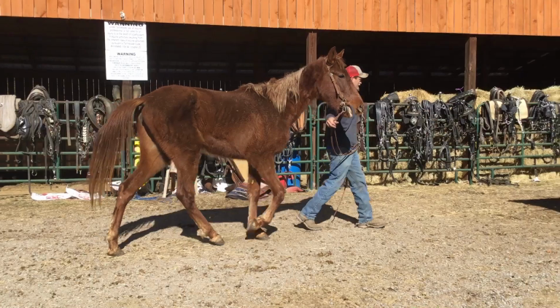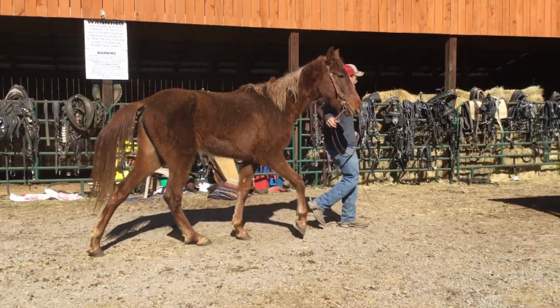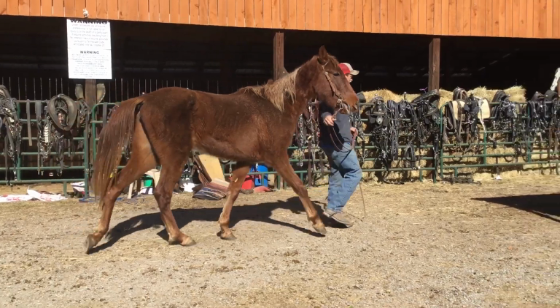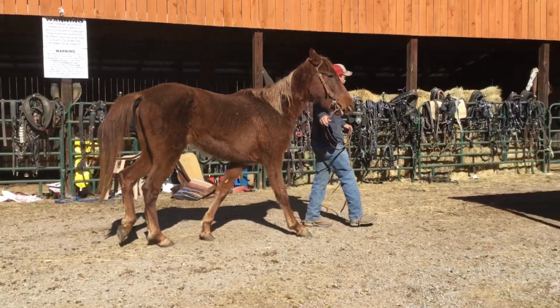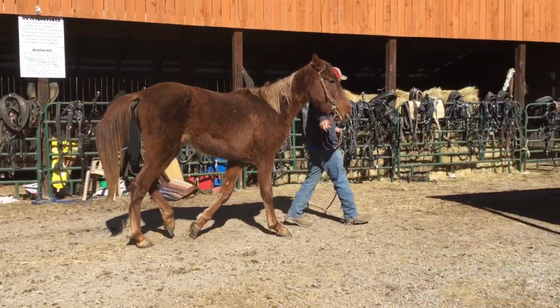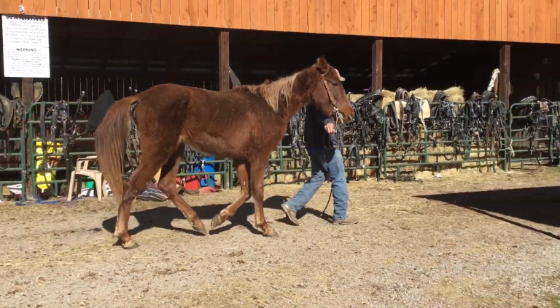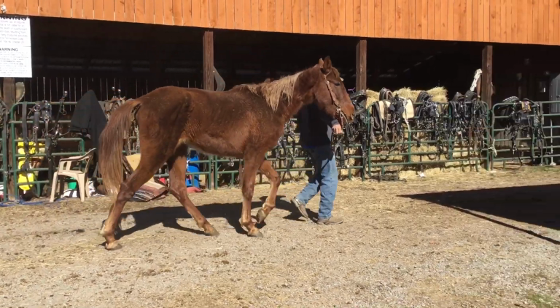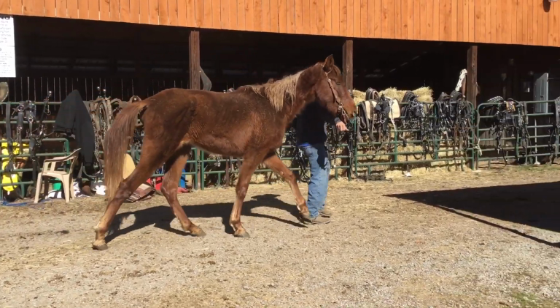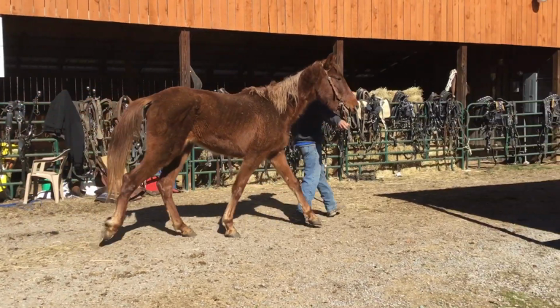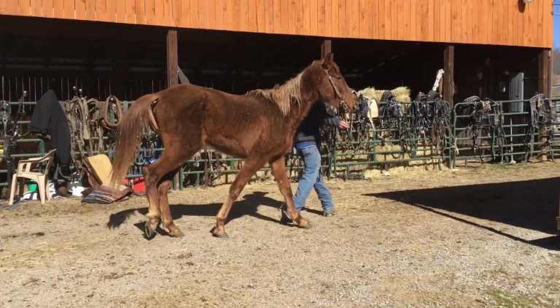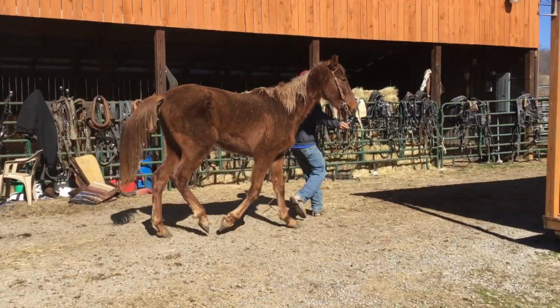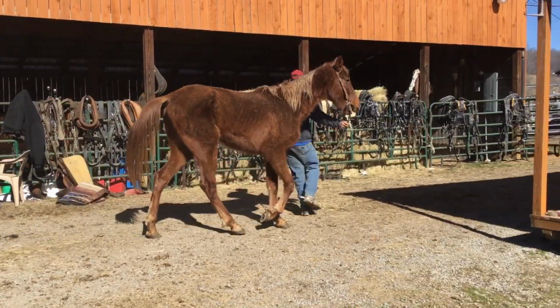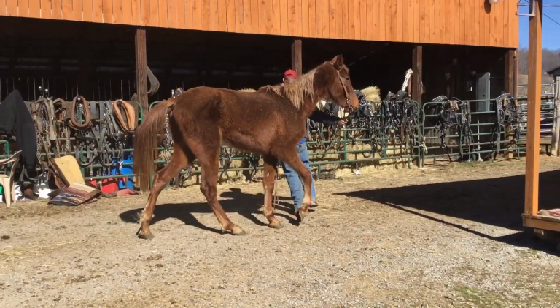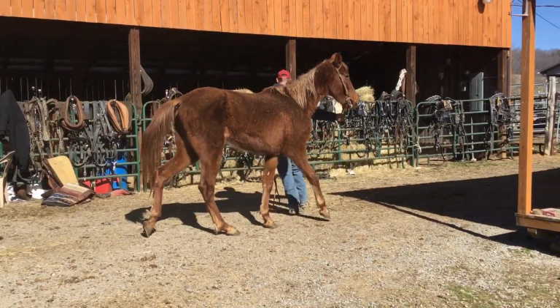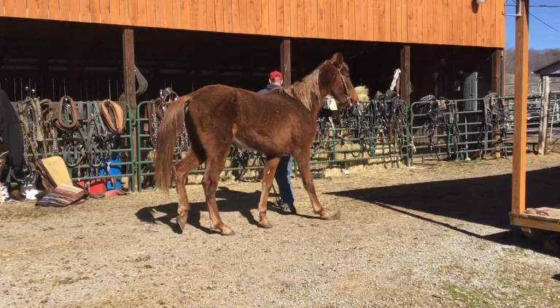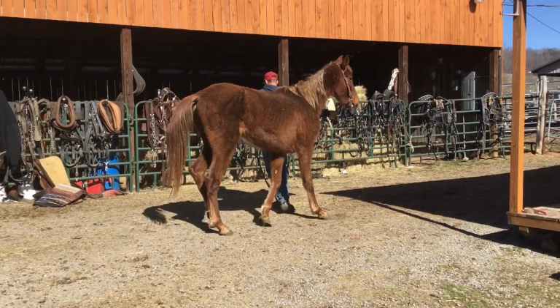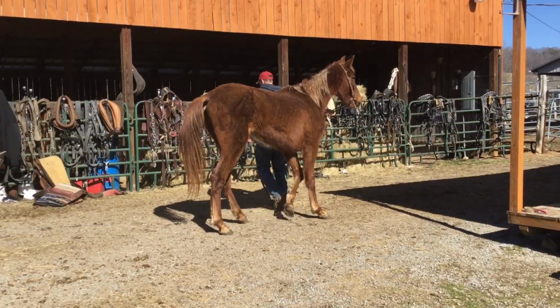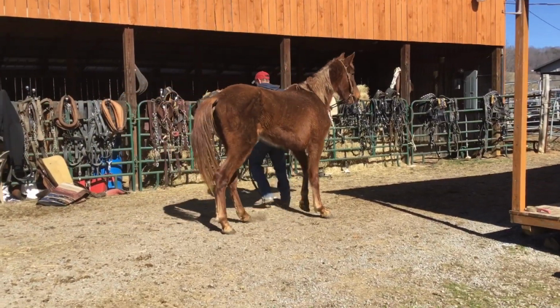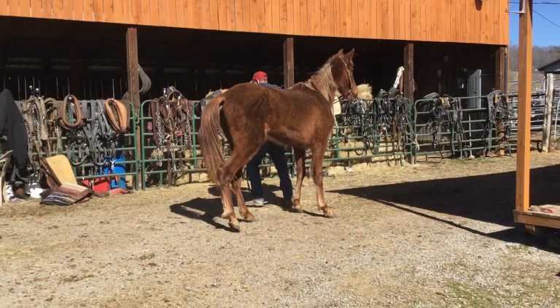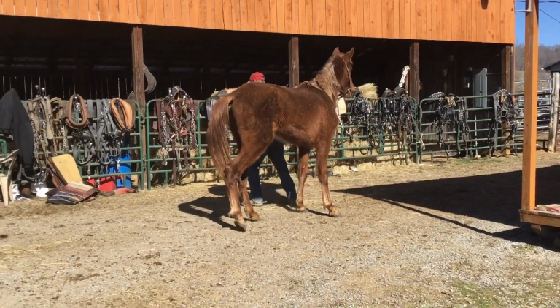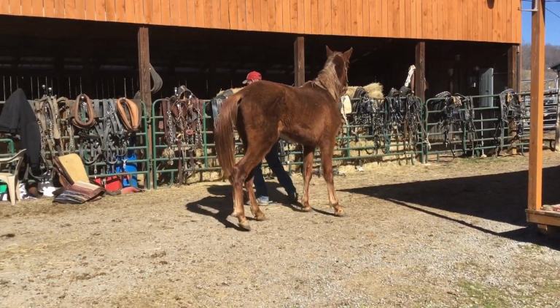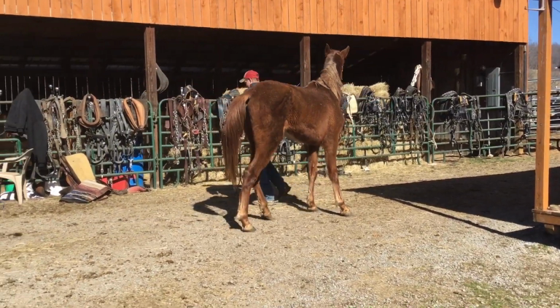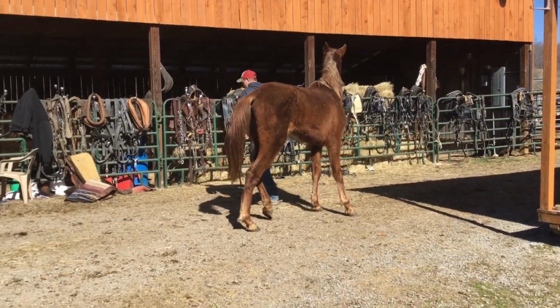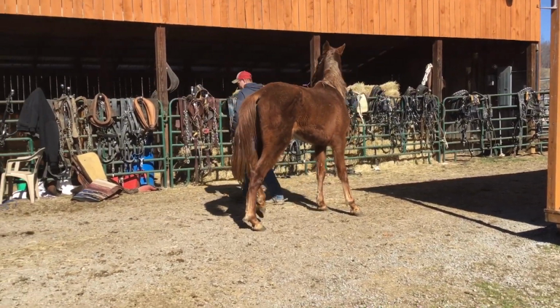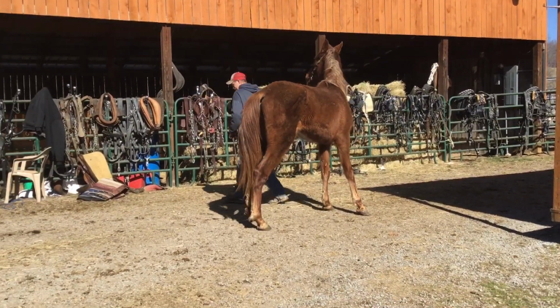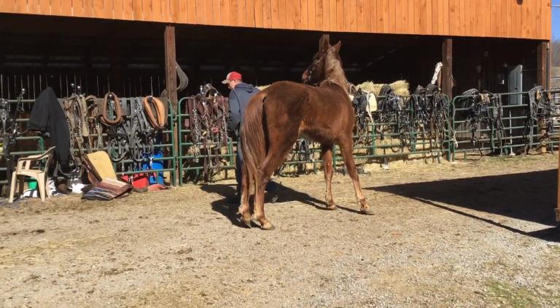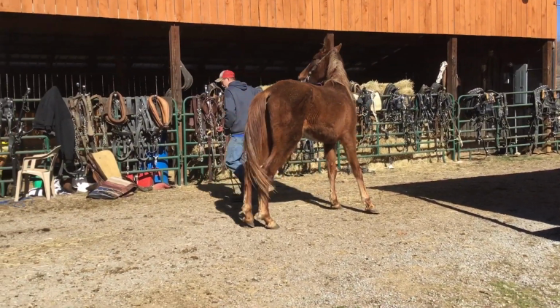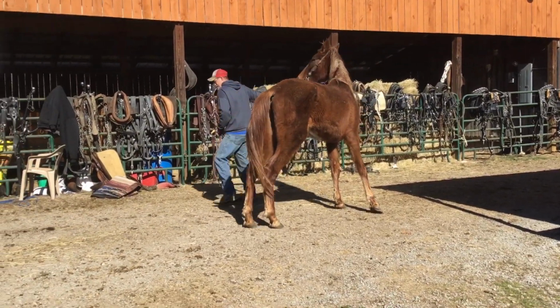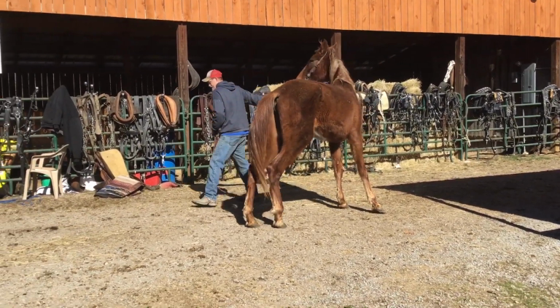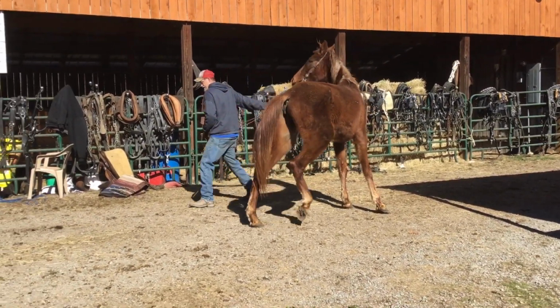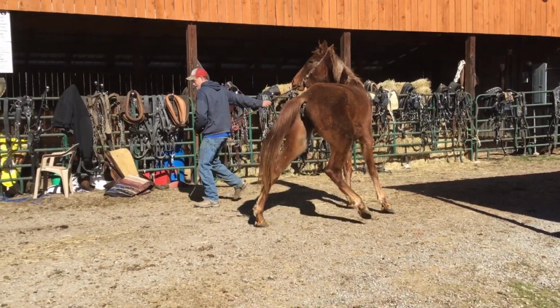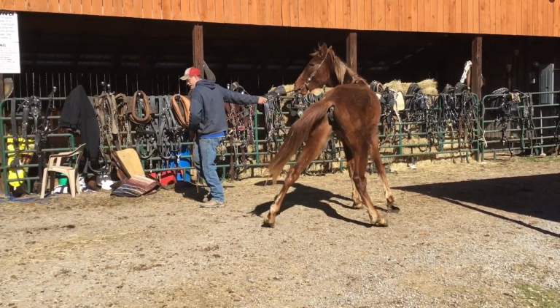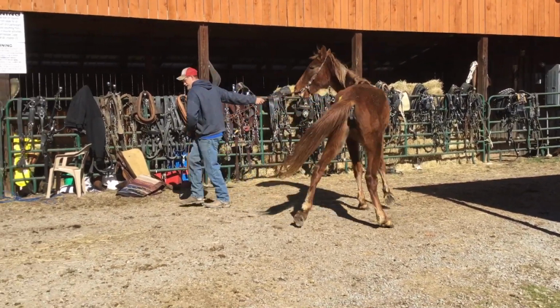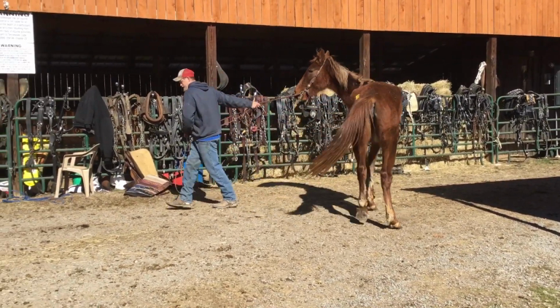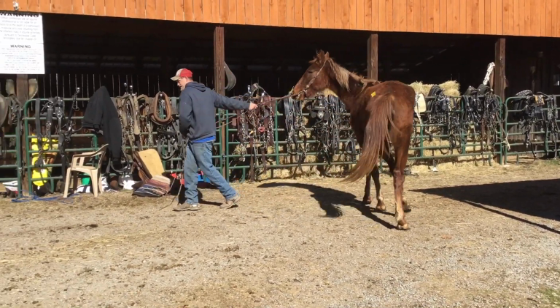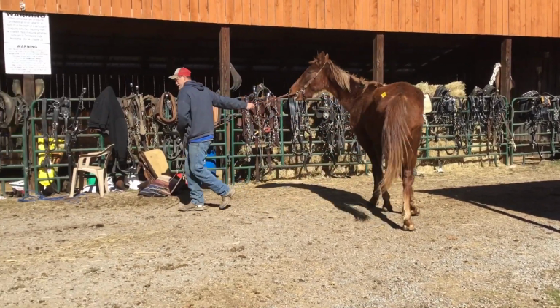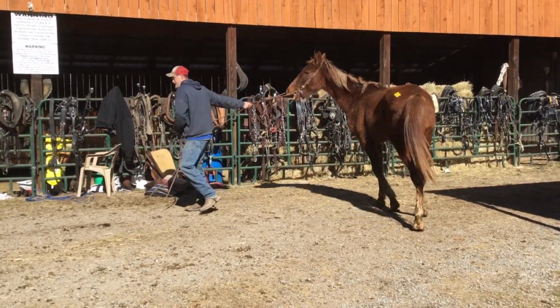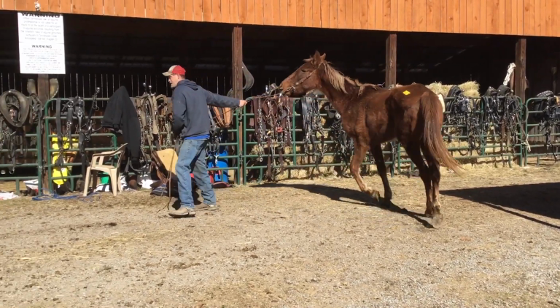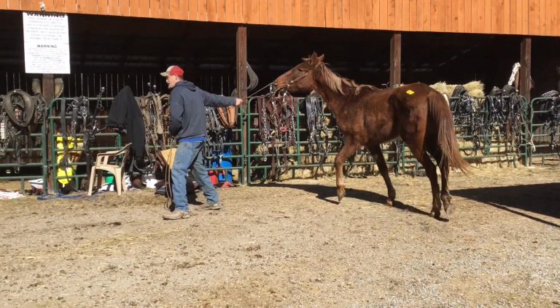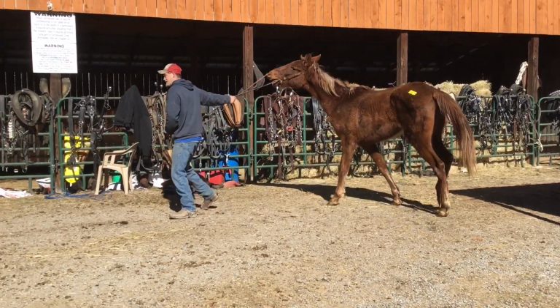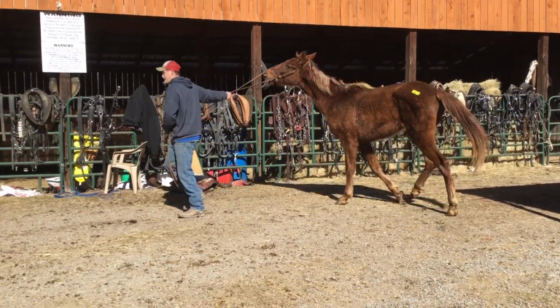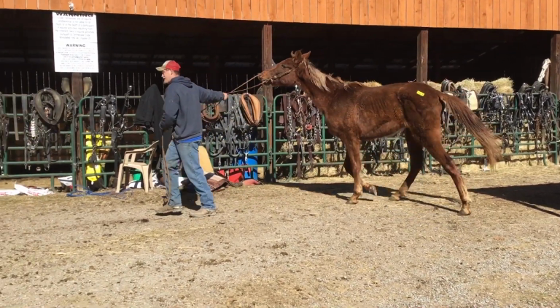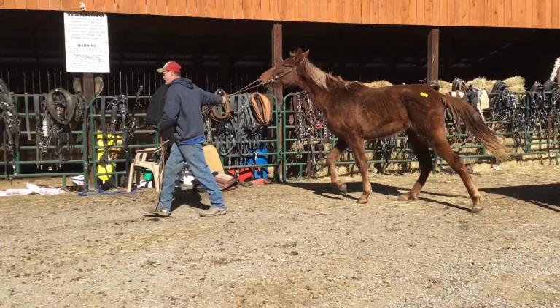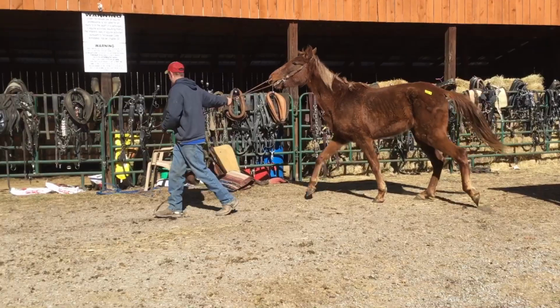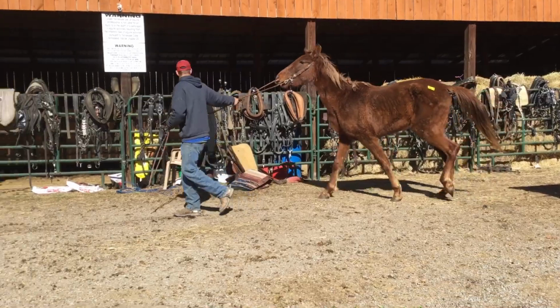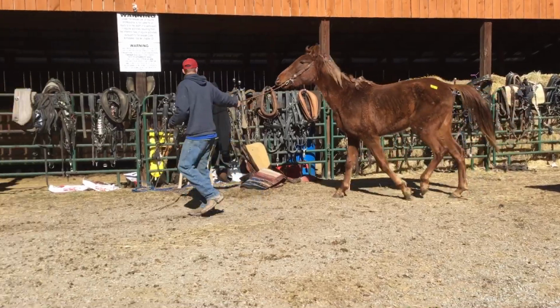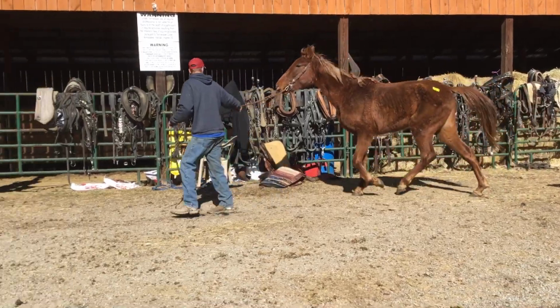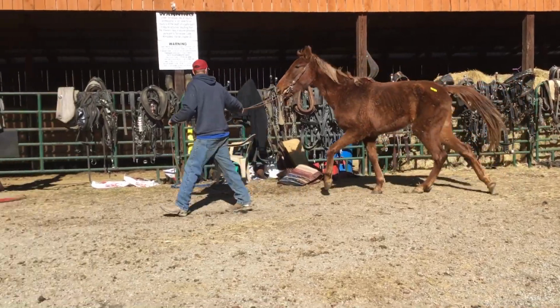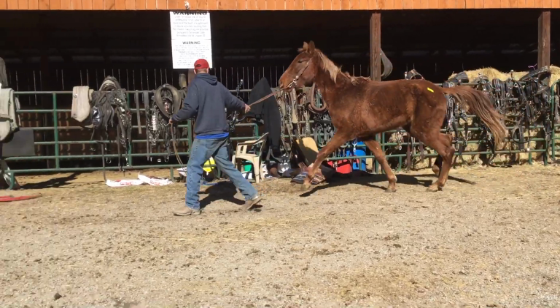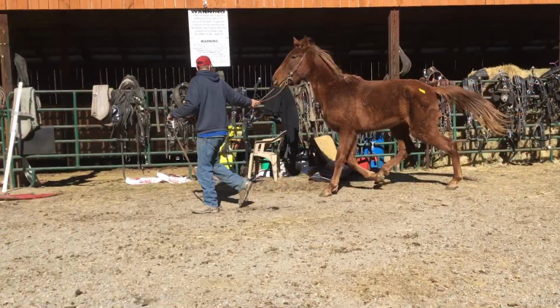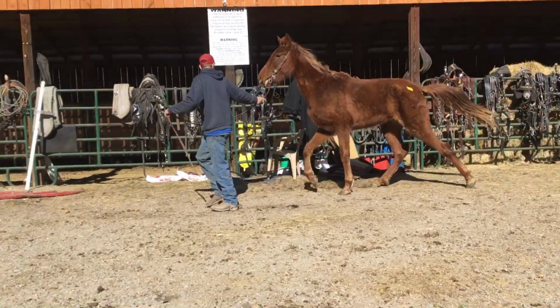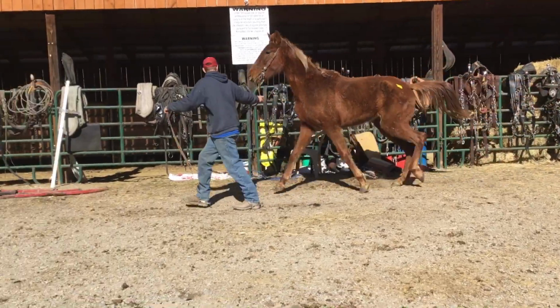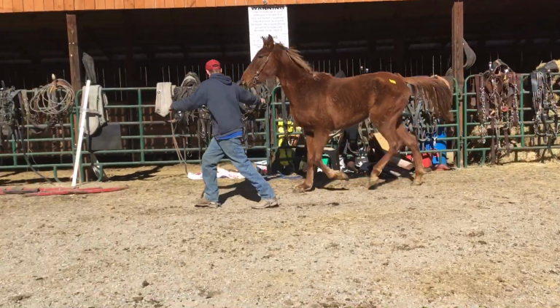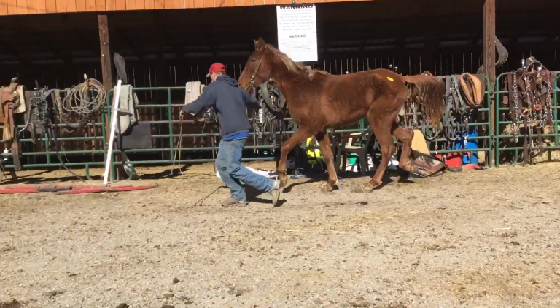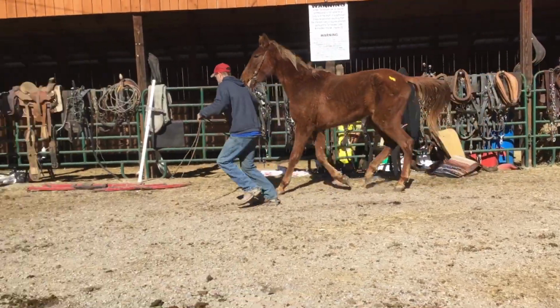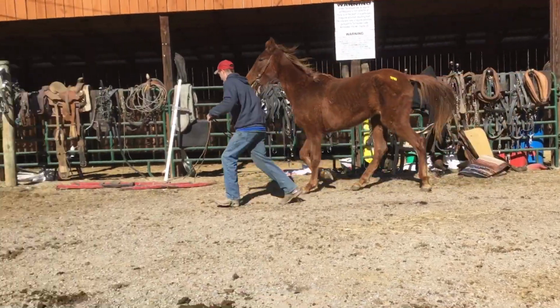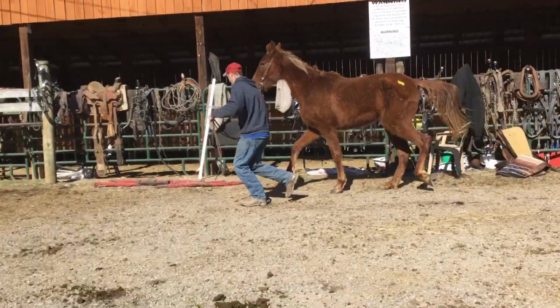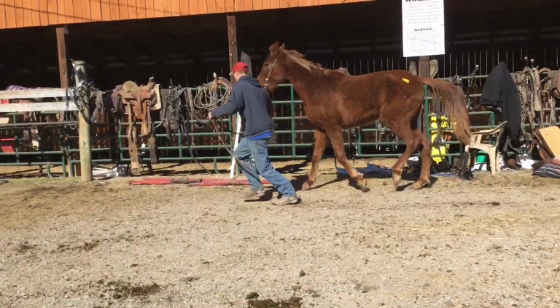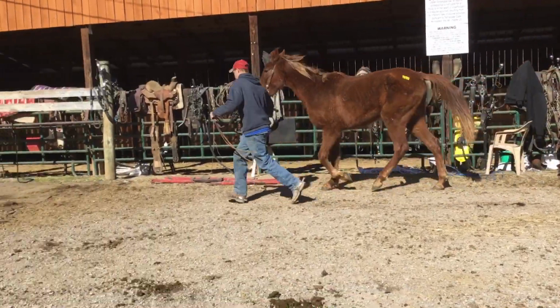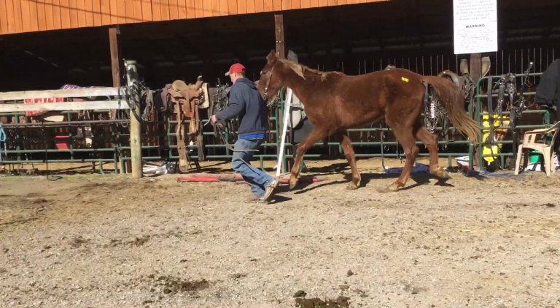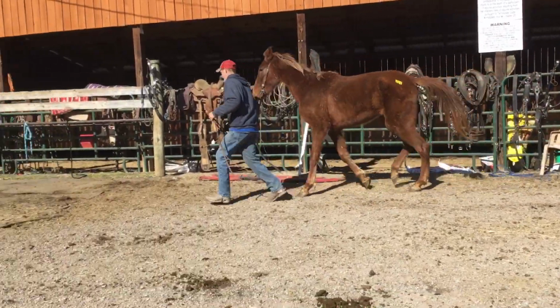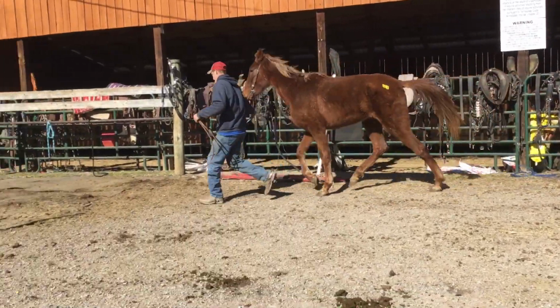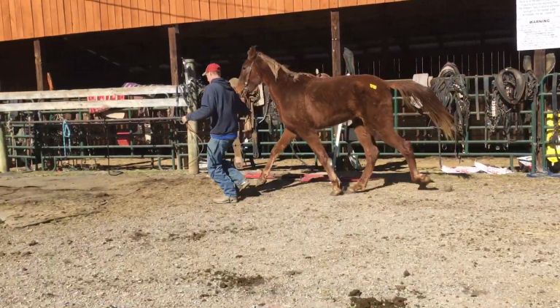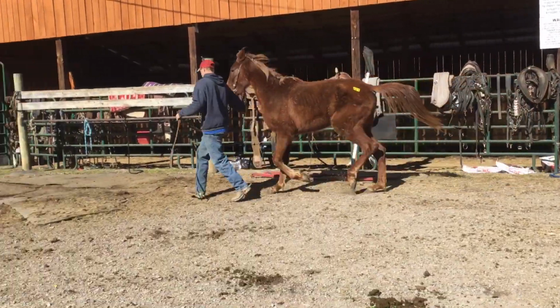All right, here's a big two-year-old walking filly. Stands about 15'2". Natural gaited. Tag 161.